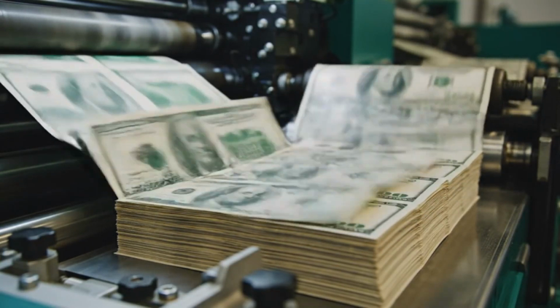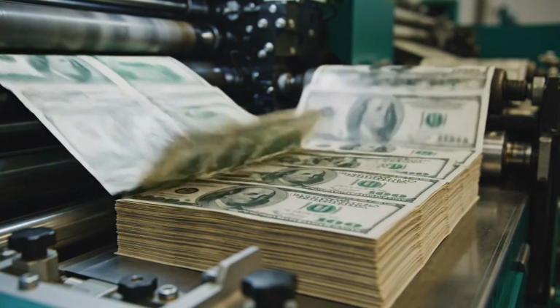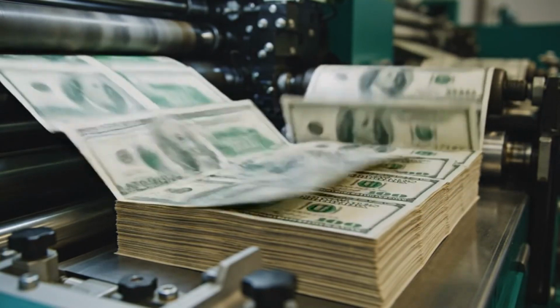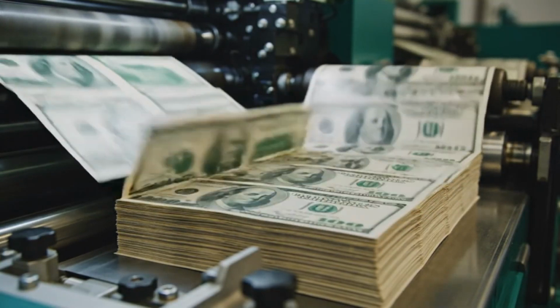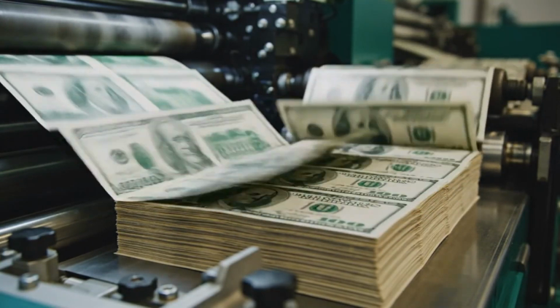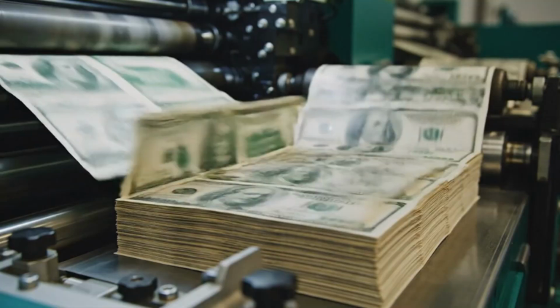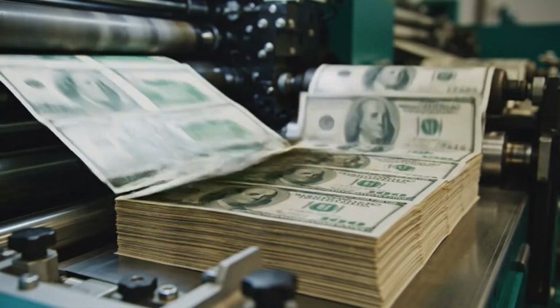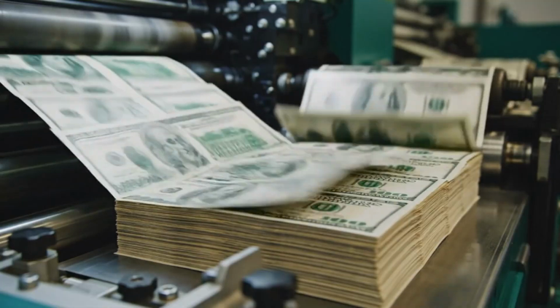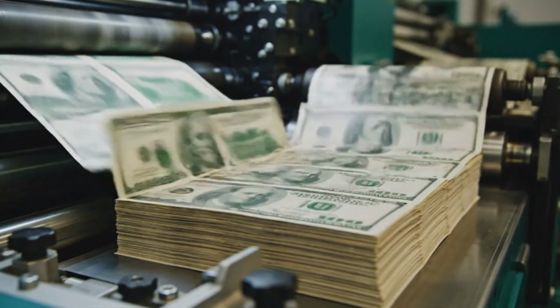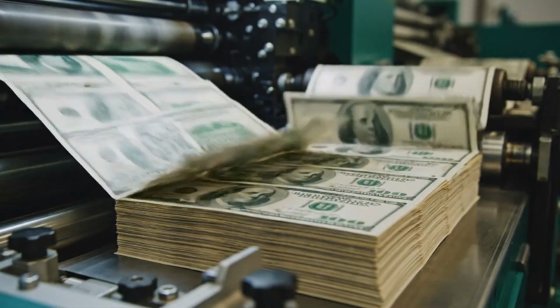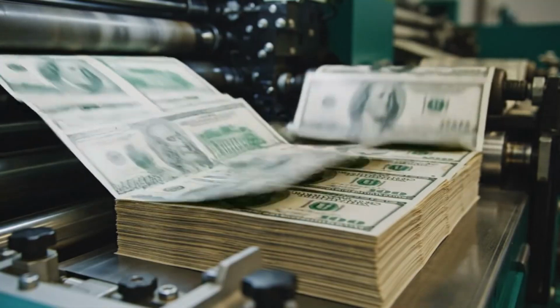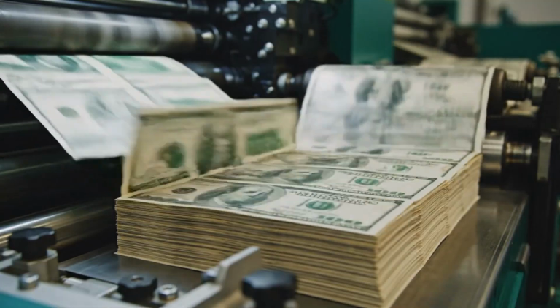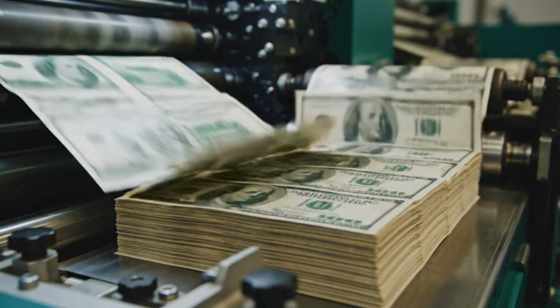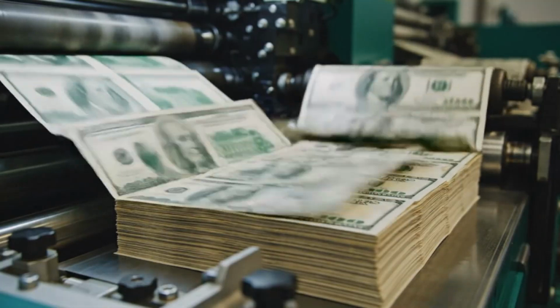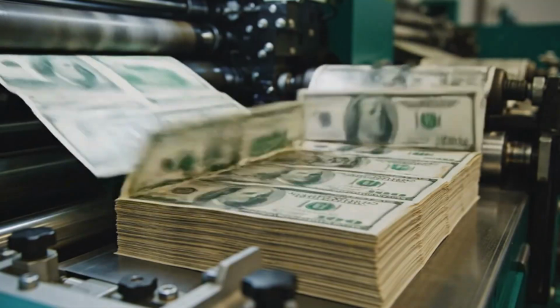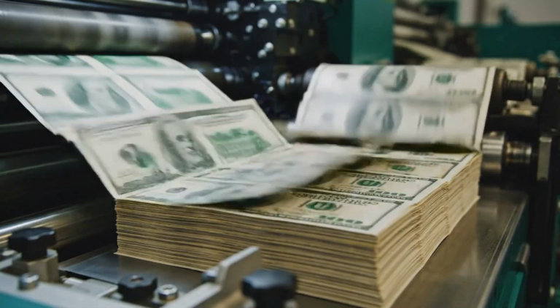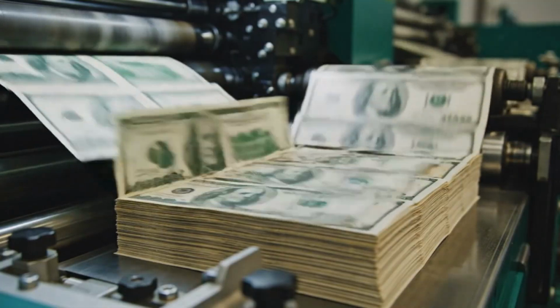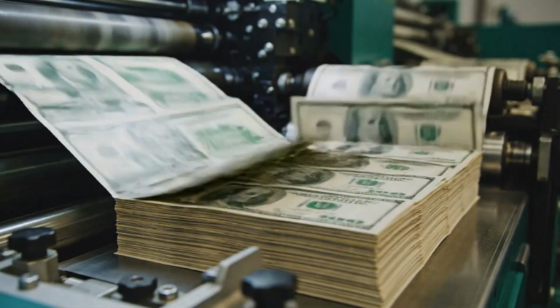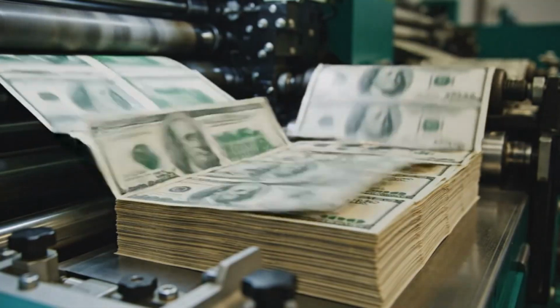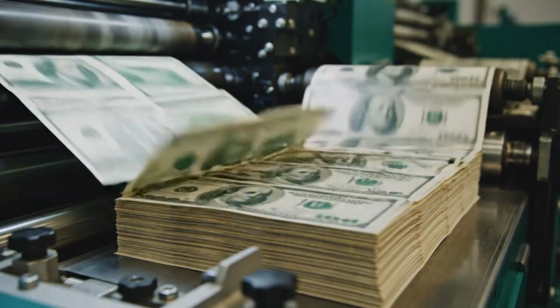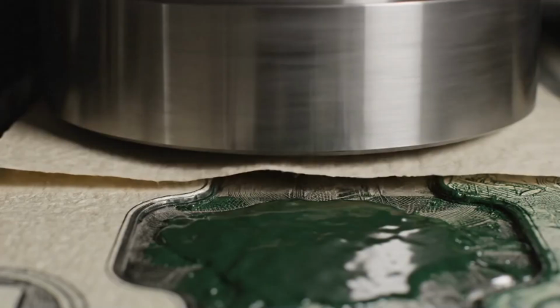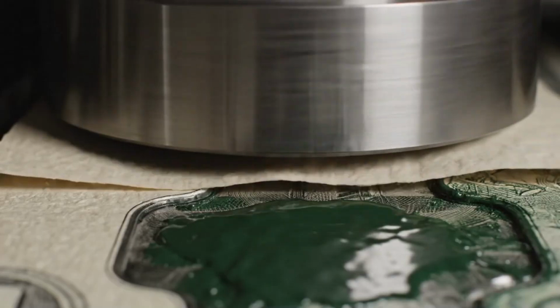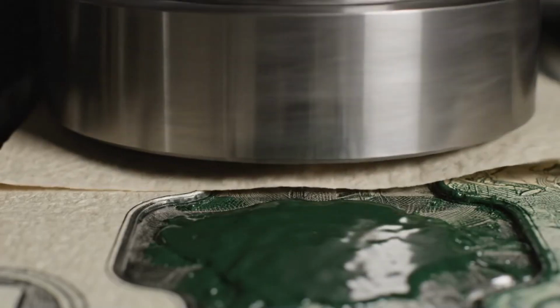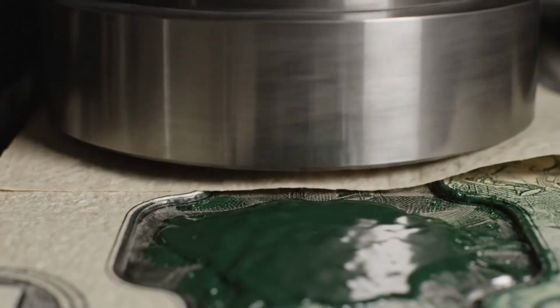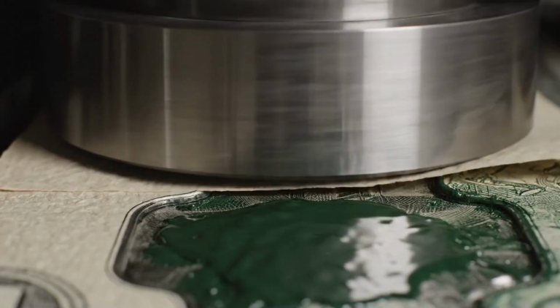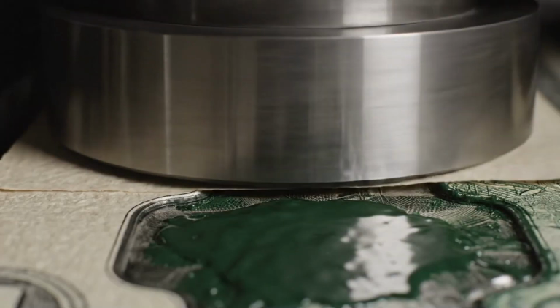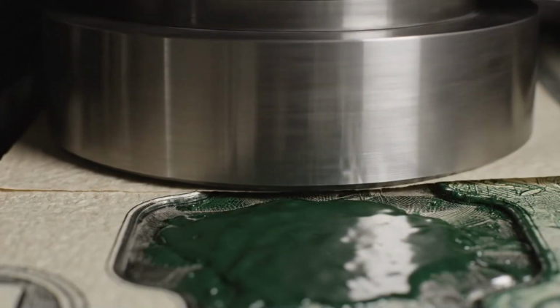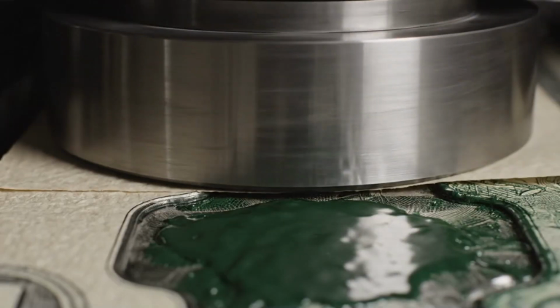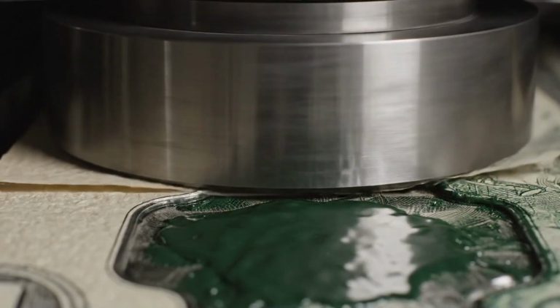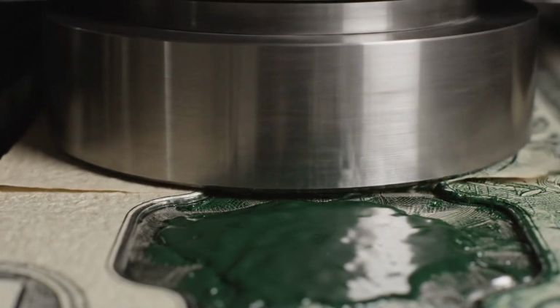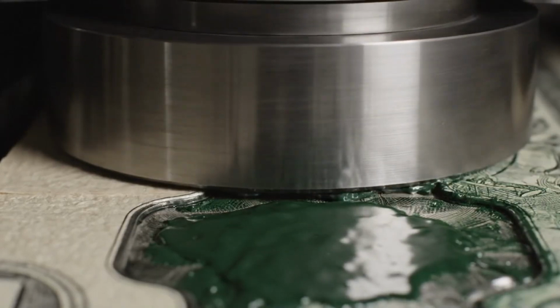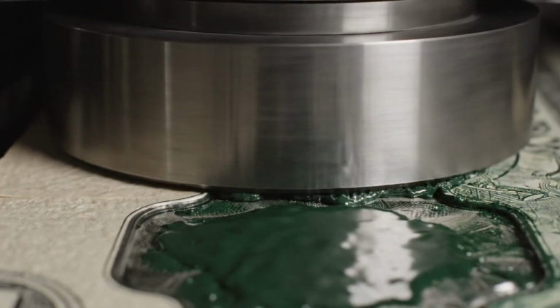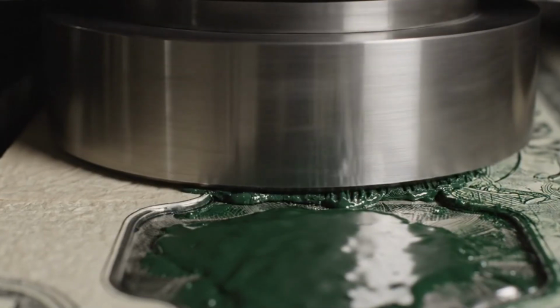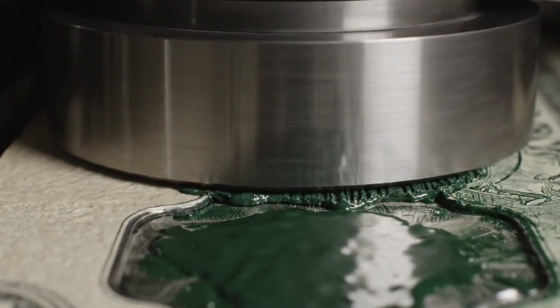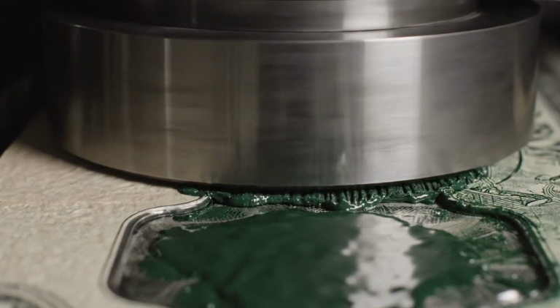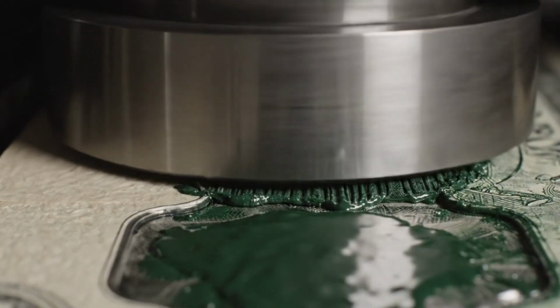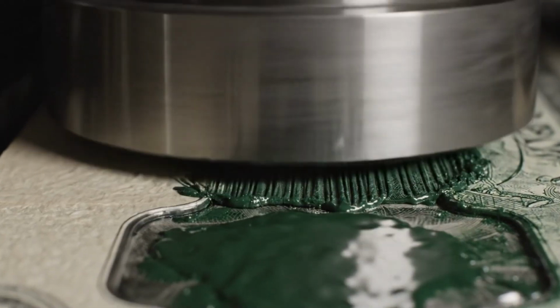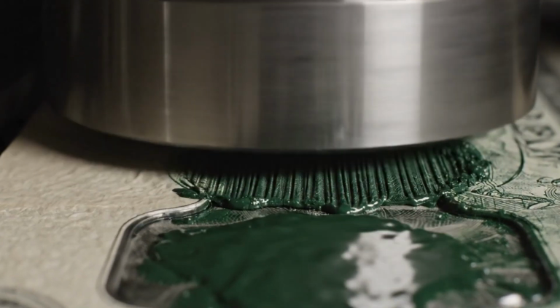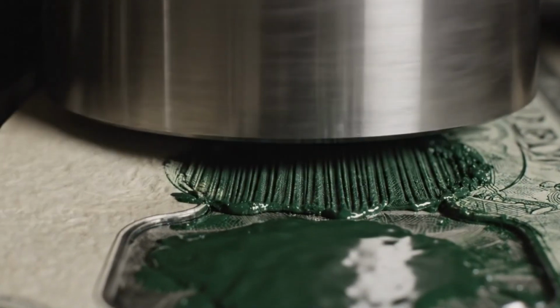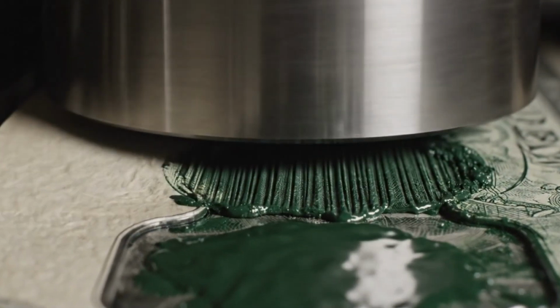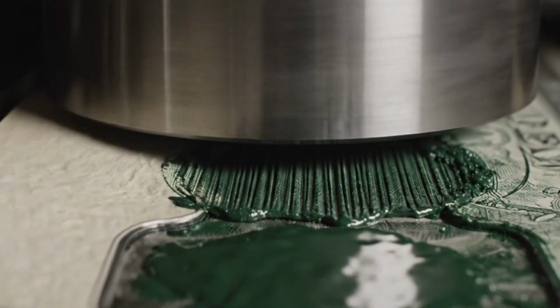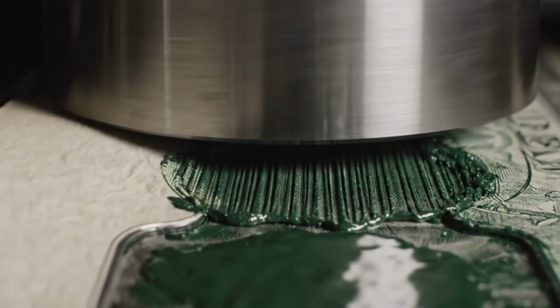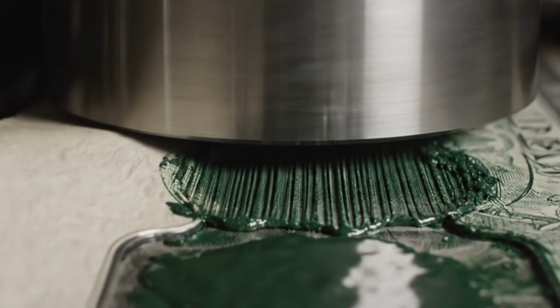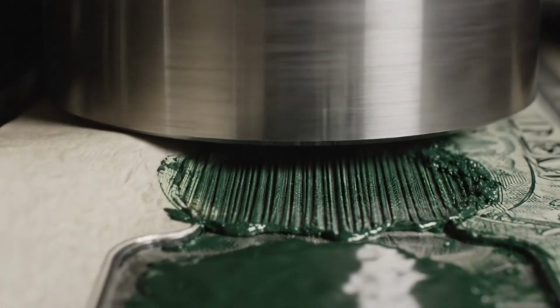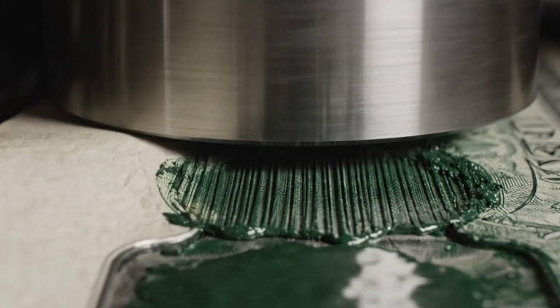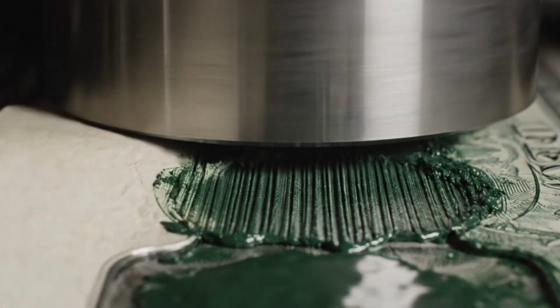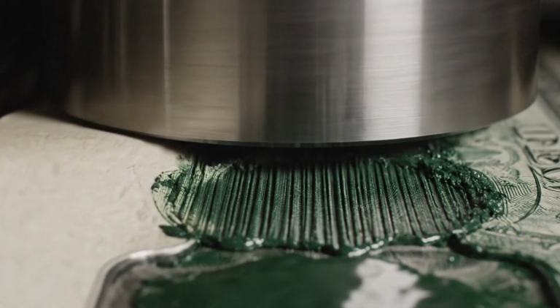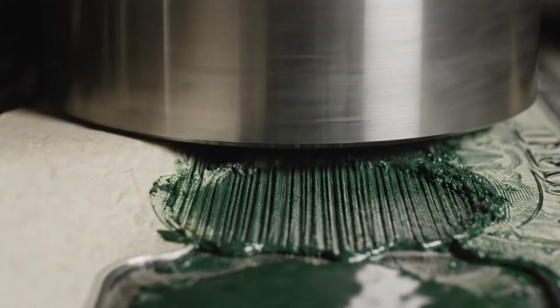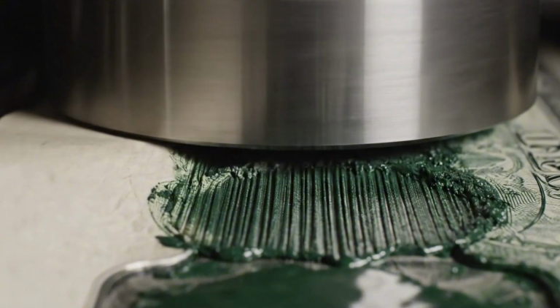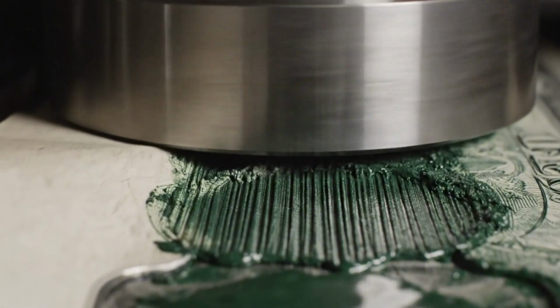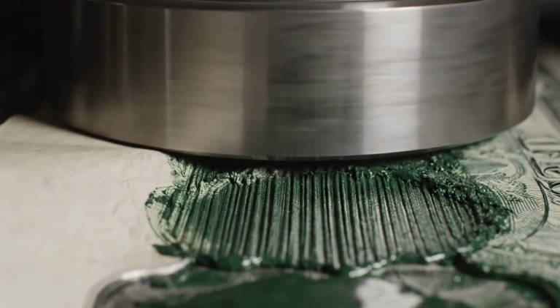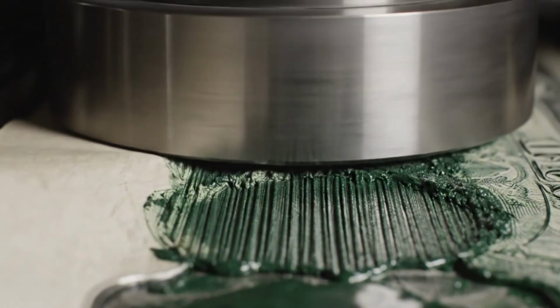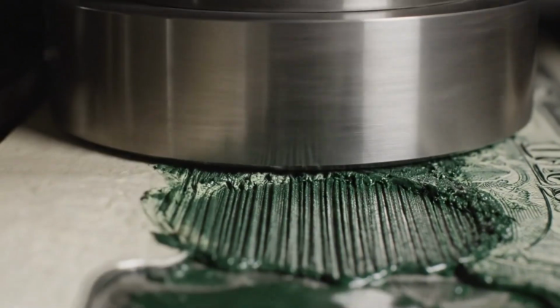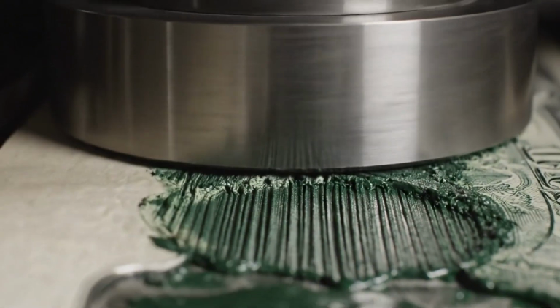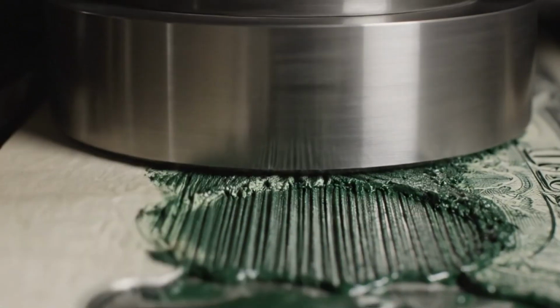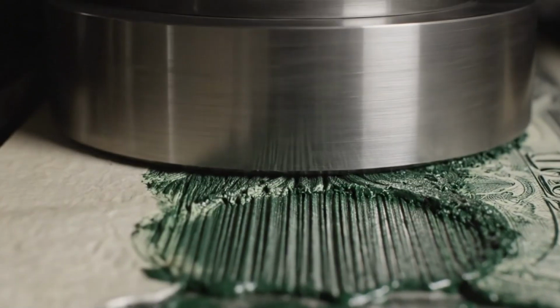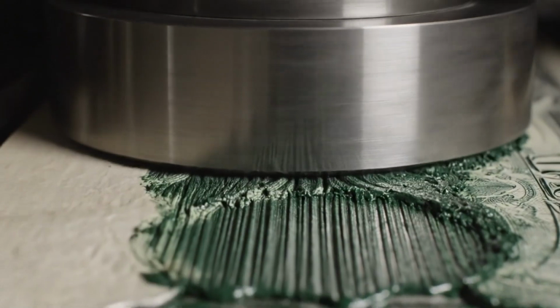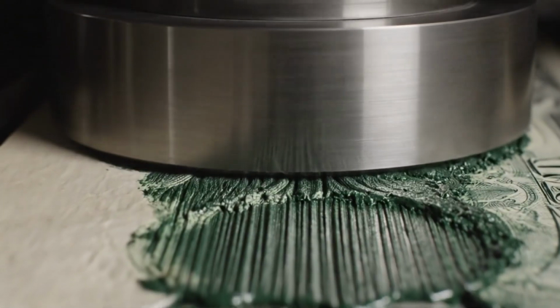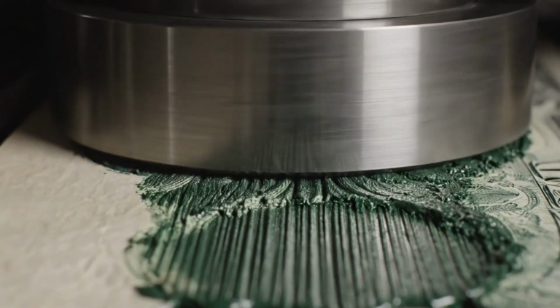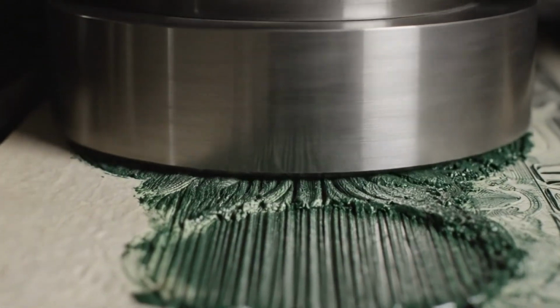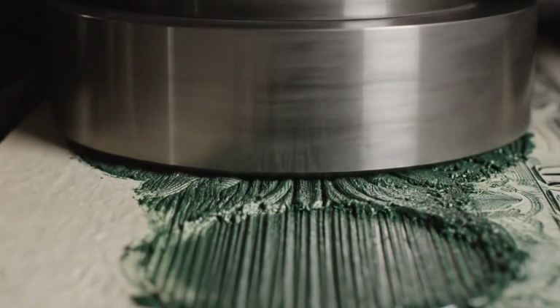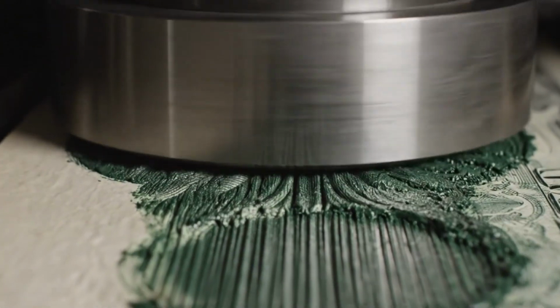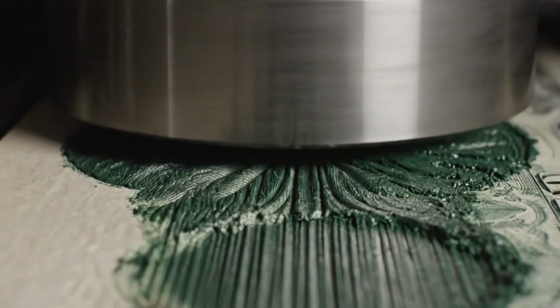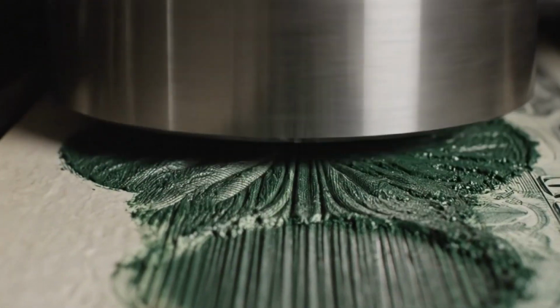Freshly printed sheets fly from the press, their backs now coated in the wet, intricate scrollwork of the historic design.